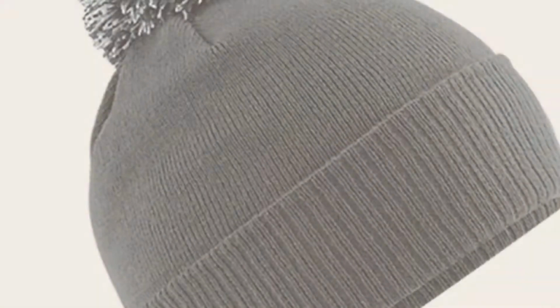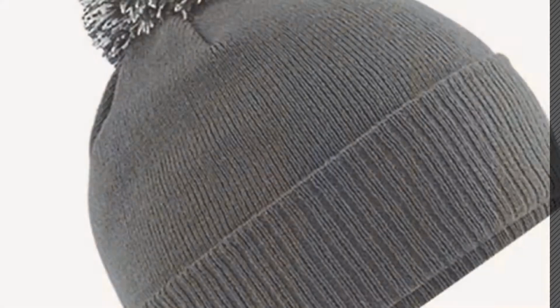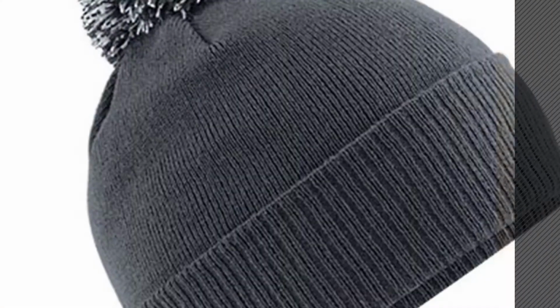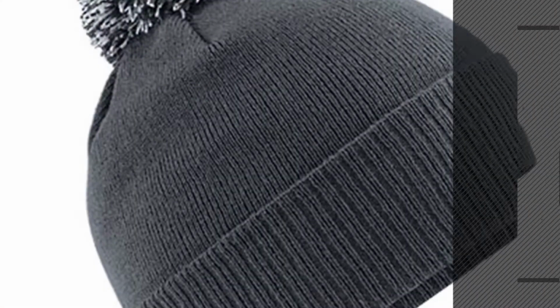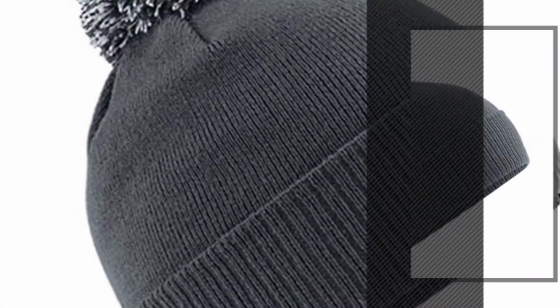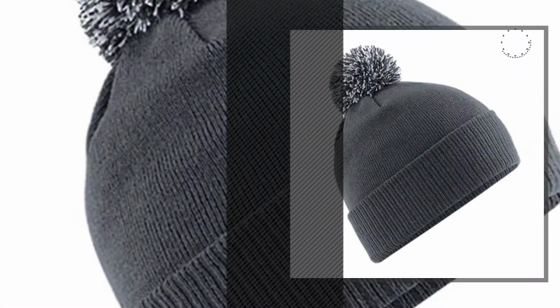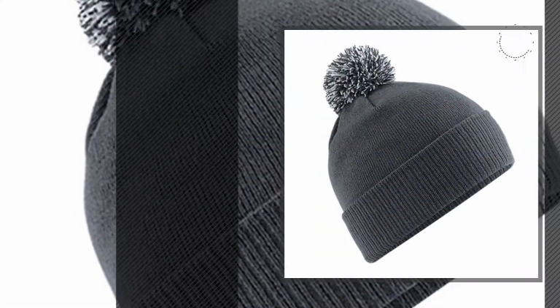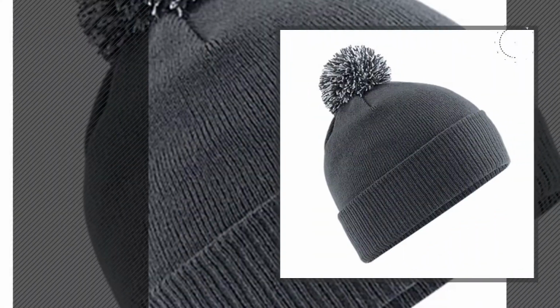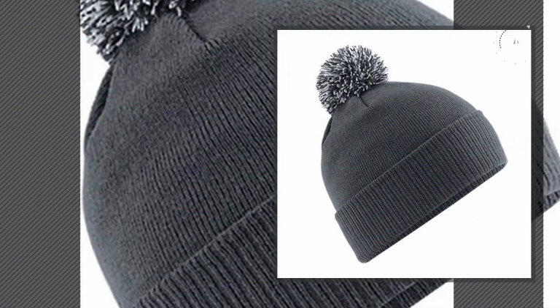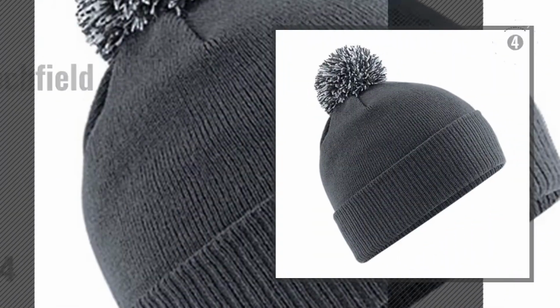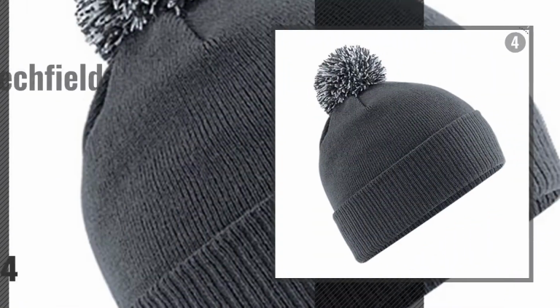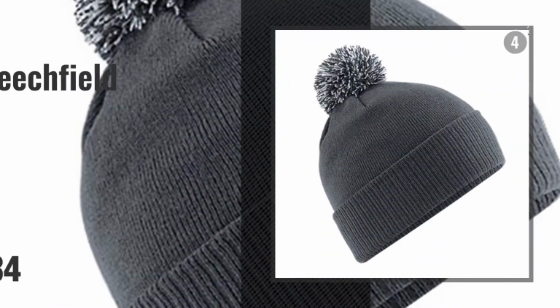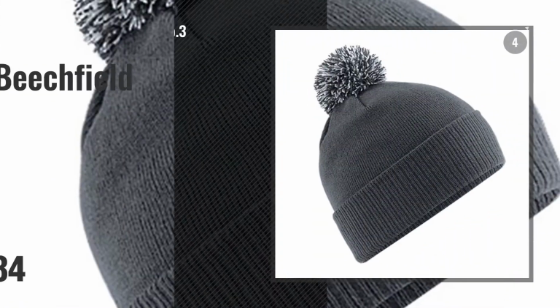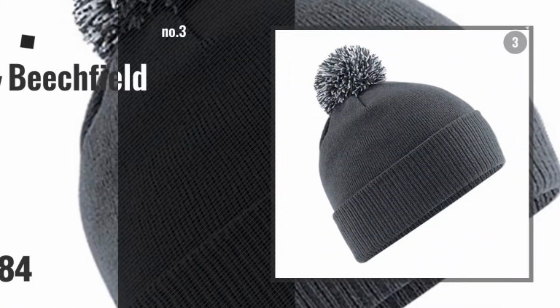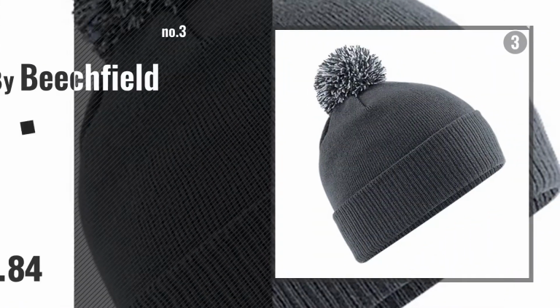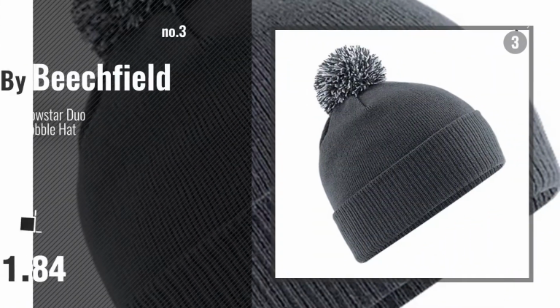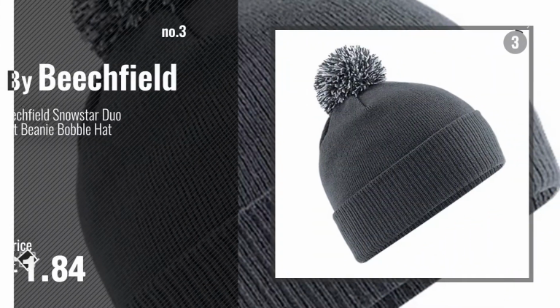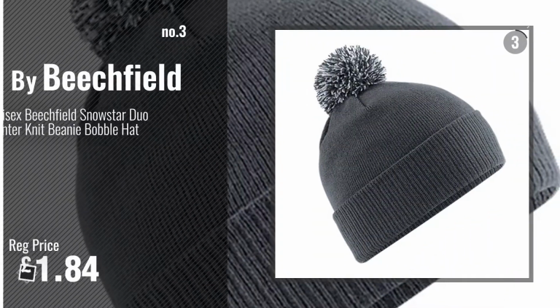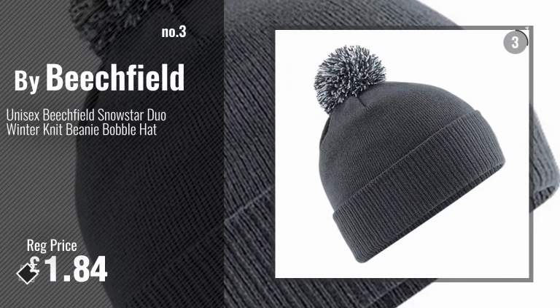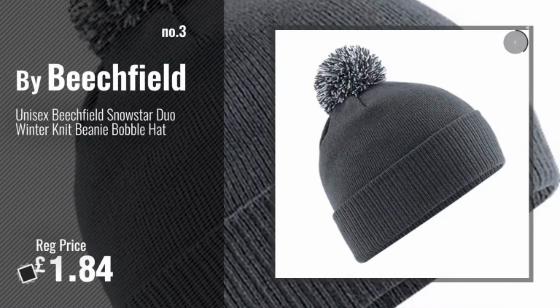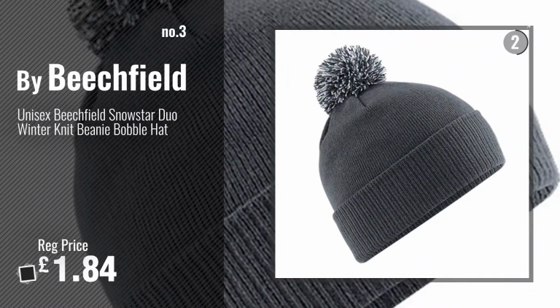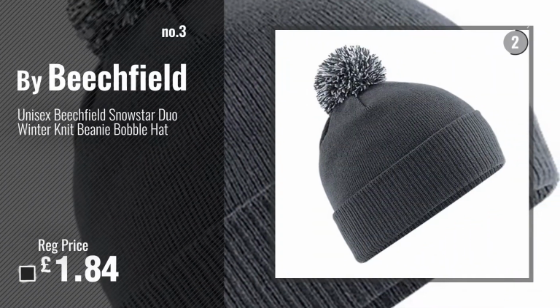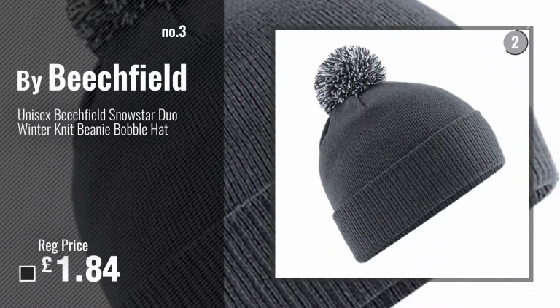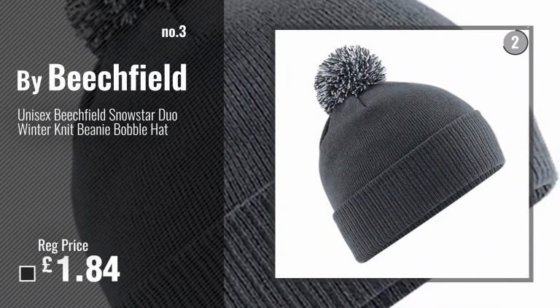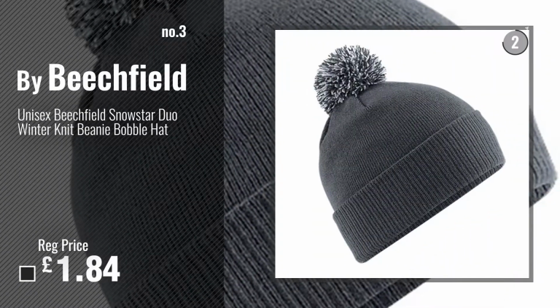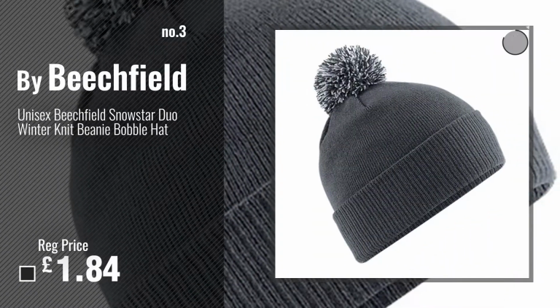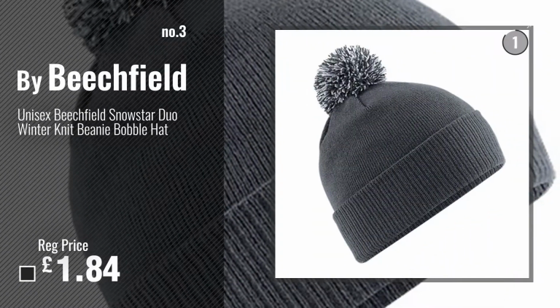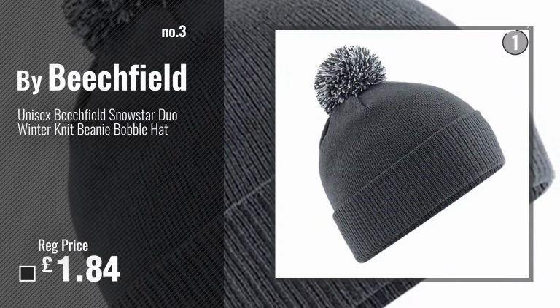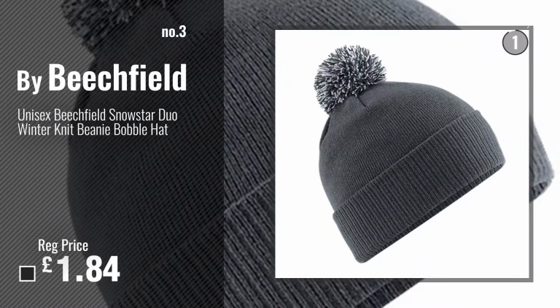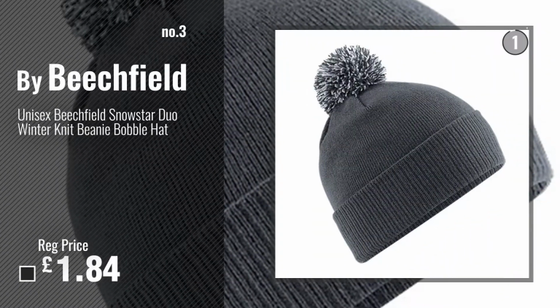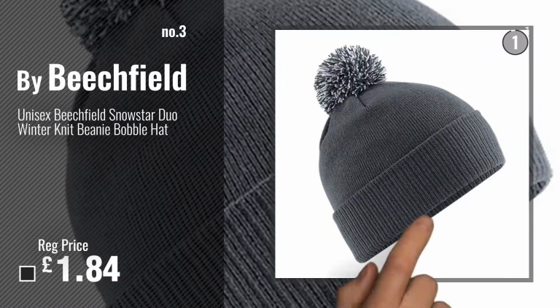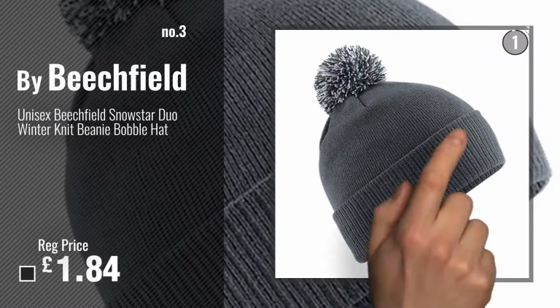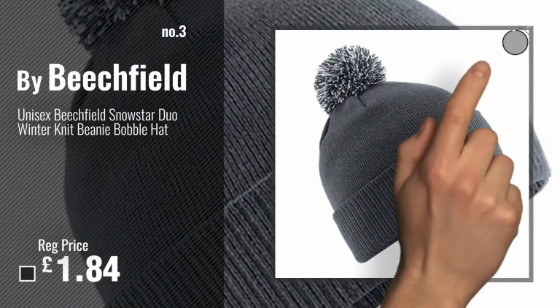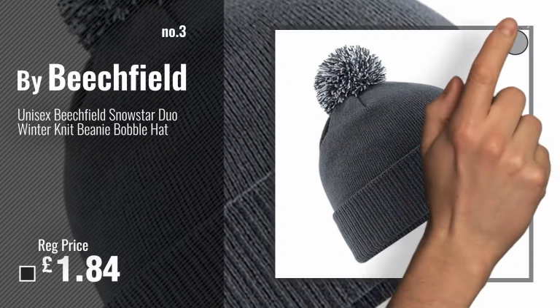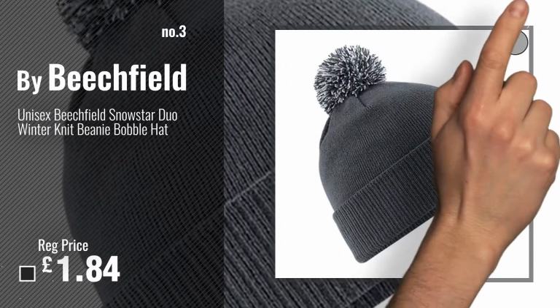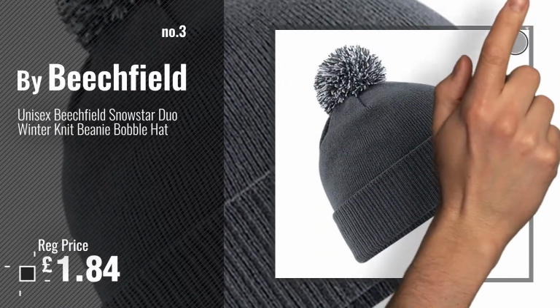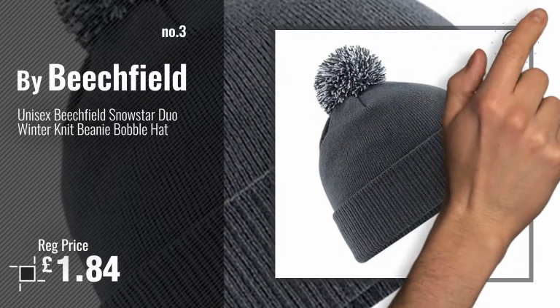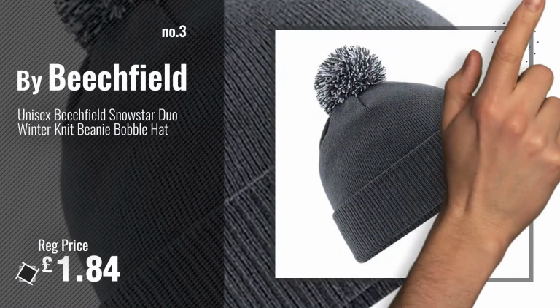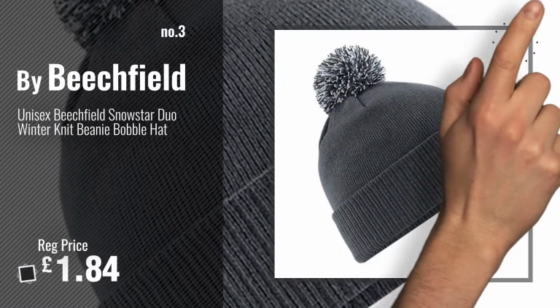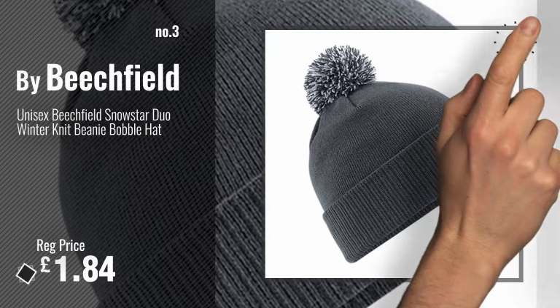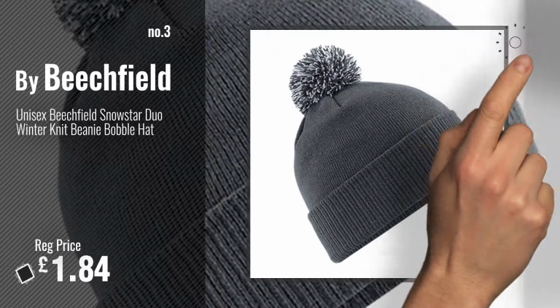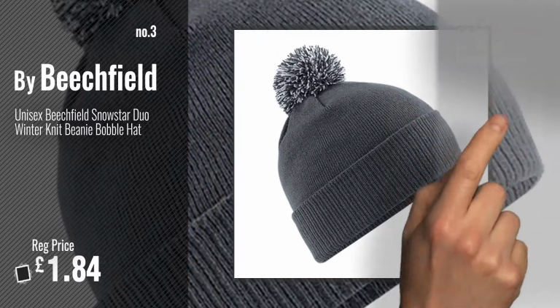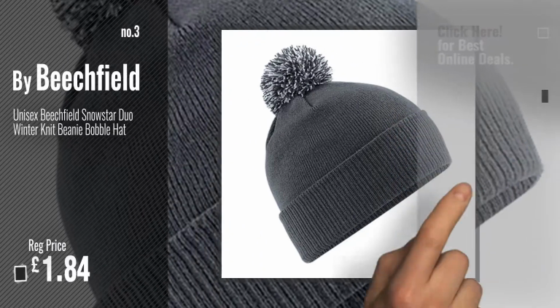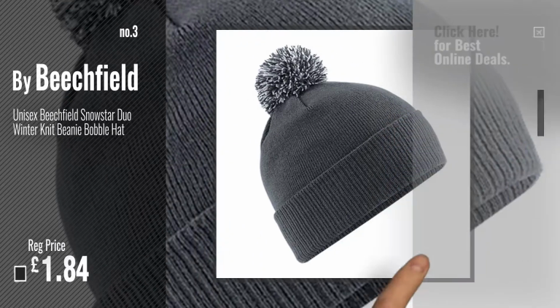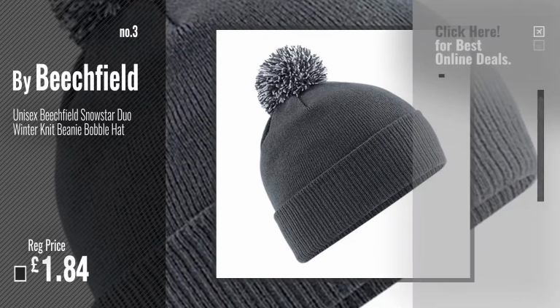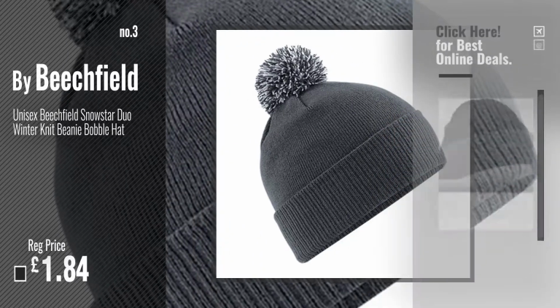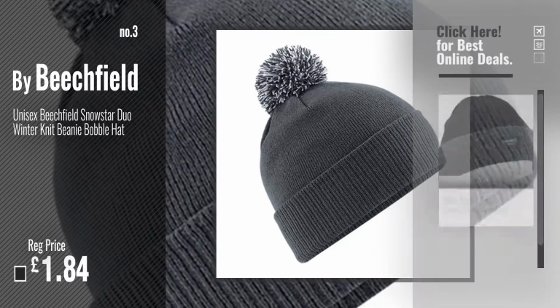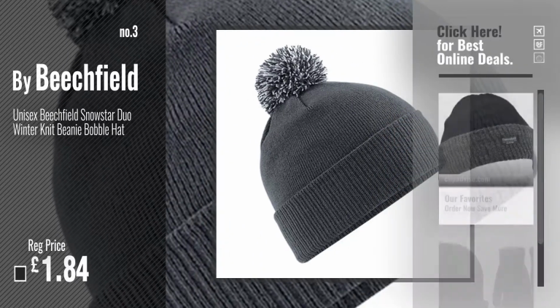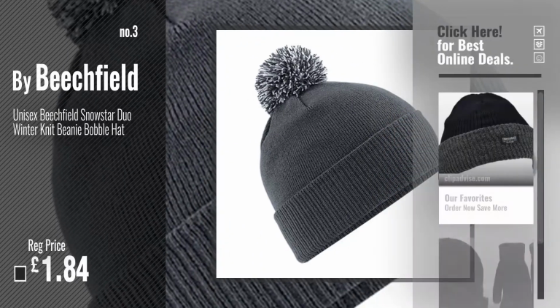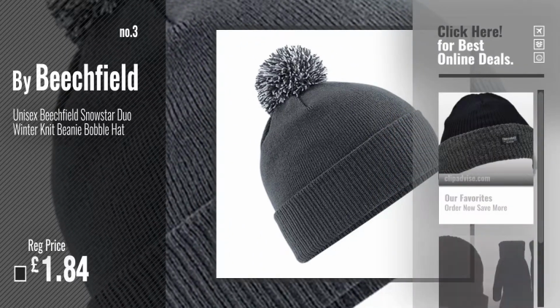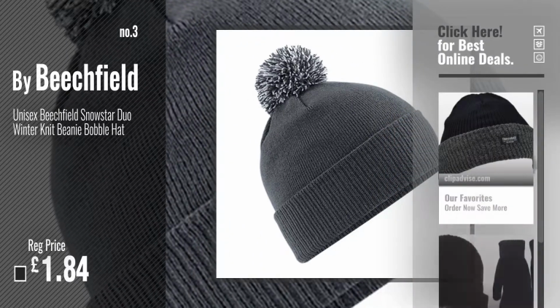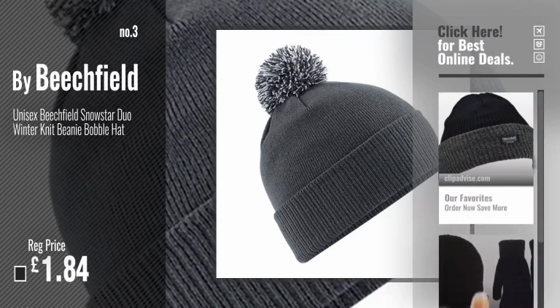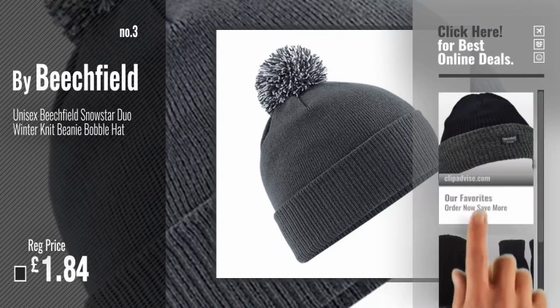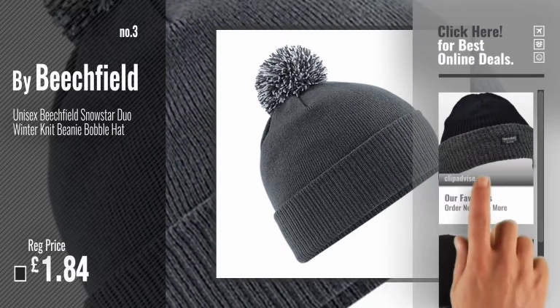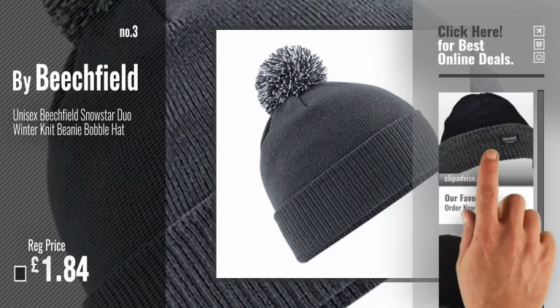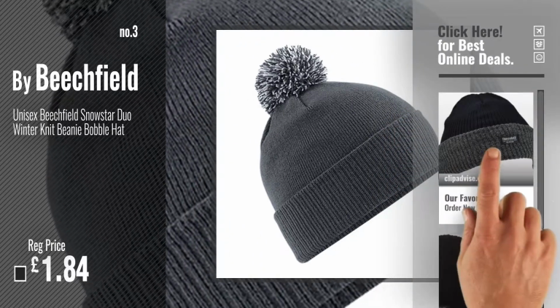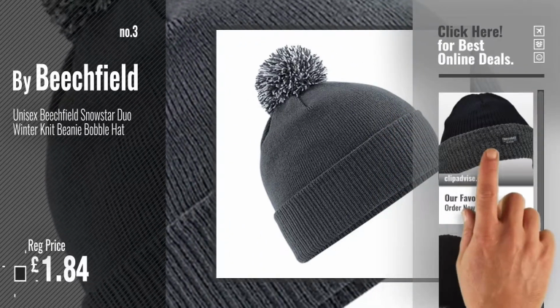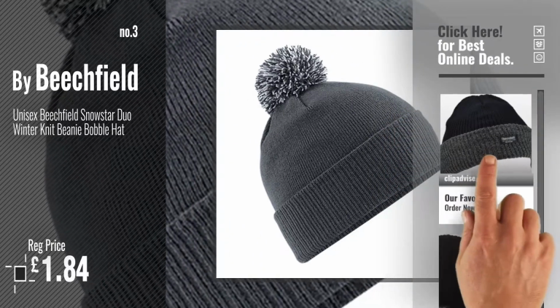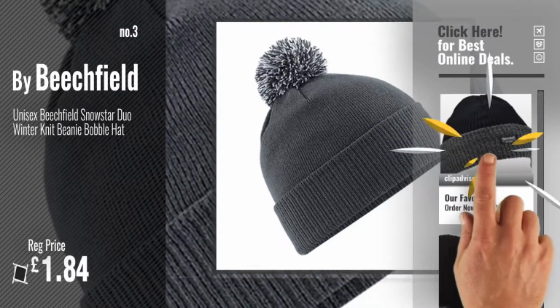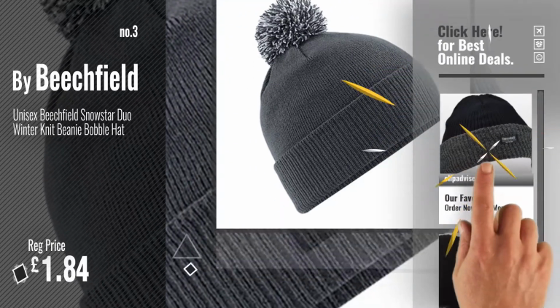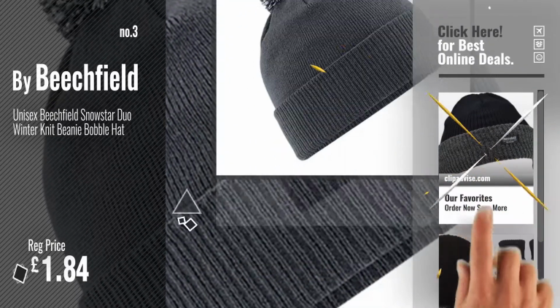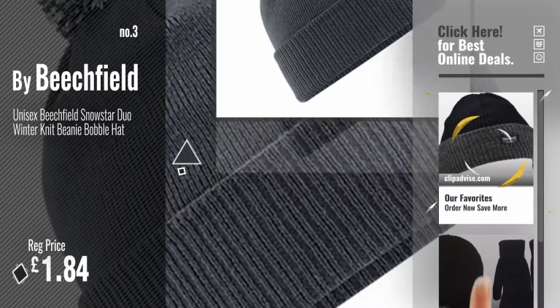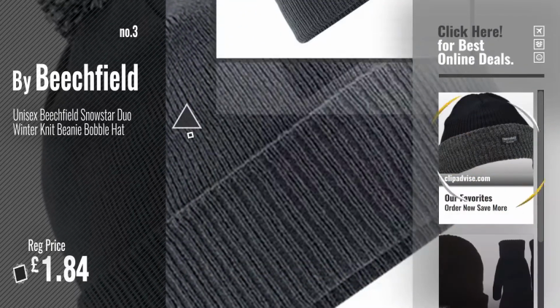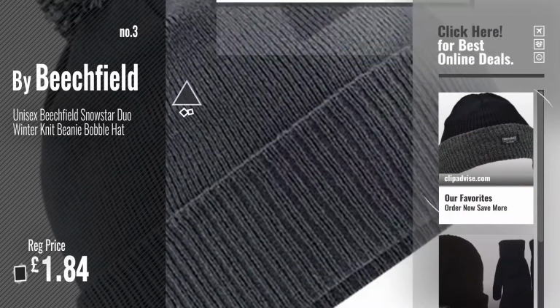Number 3. By Beechfield. Get your favorite apparel now, just click this circle in the corner.